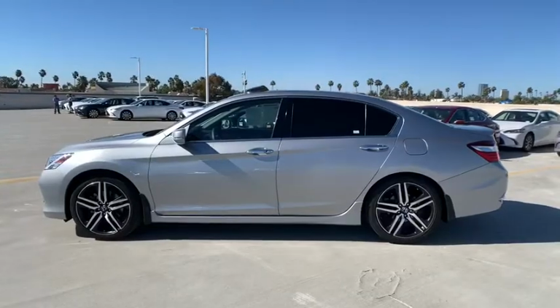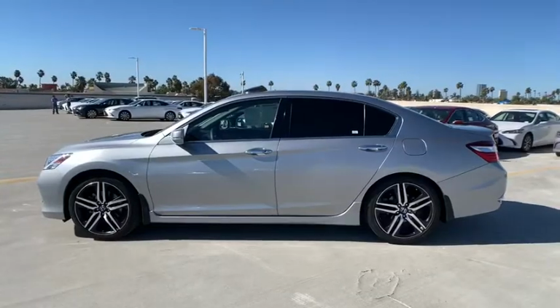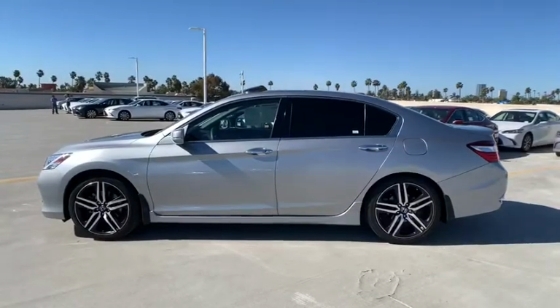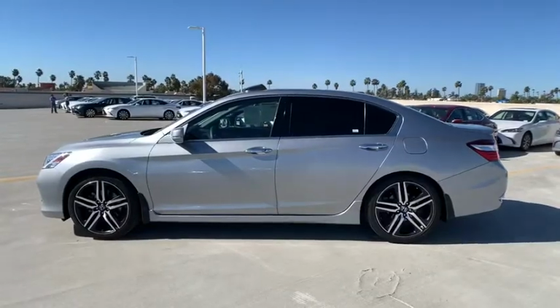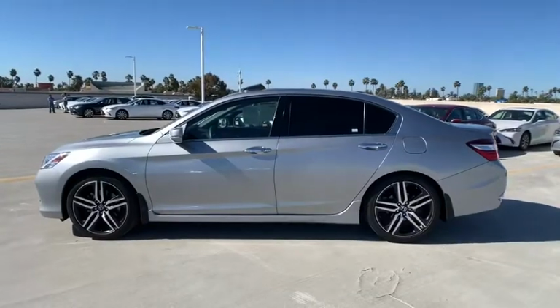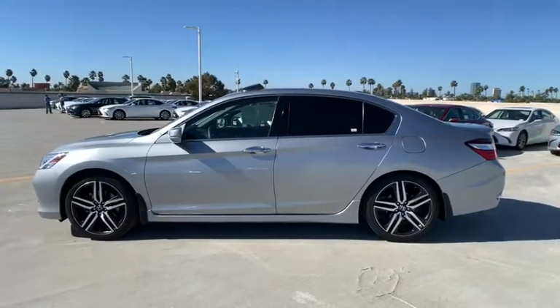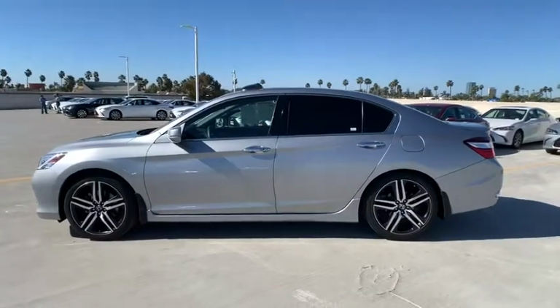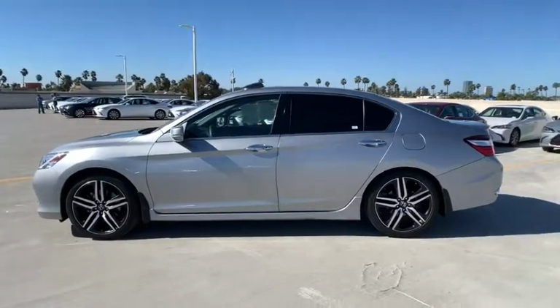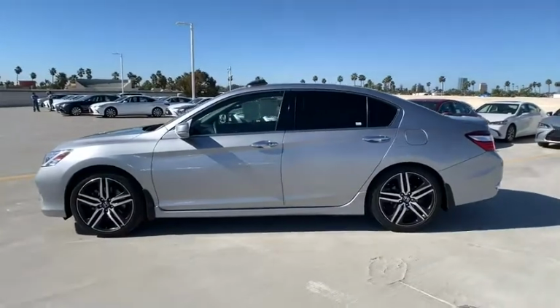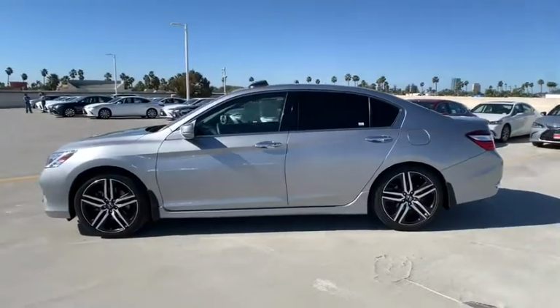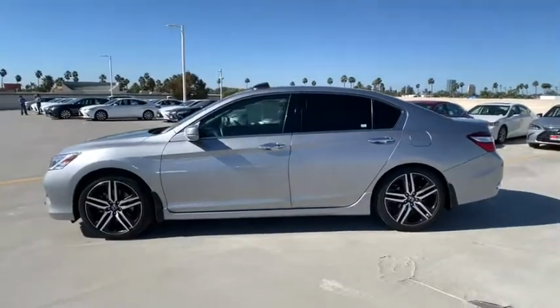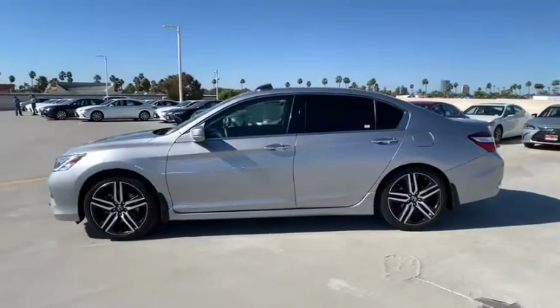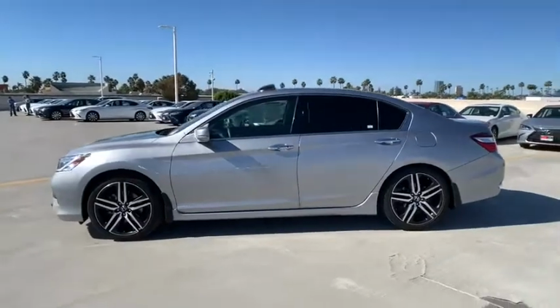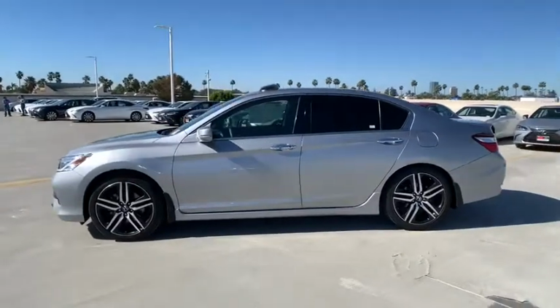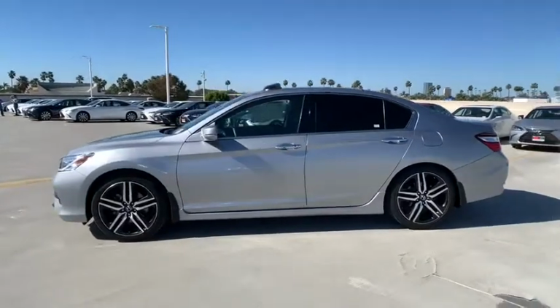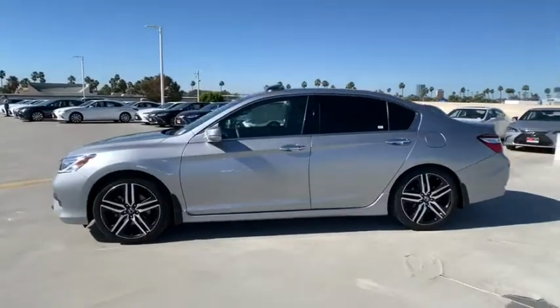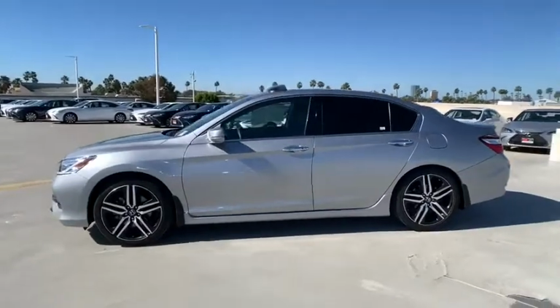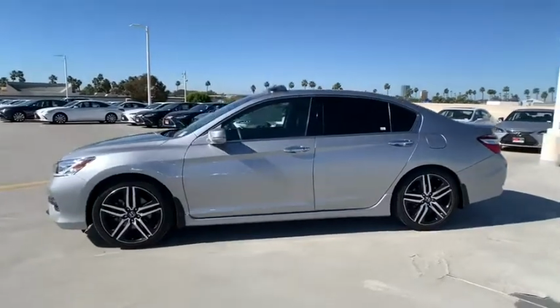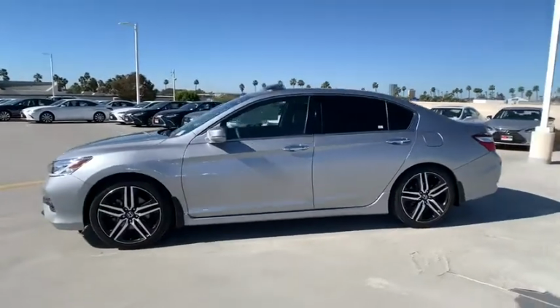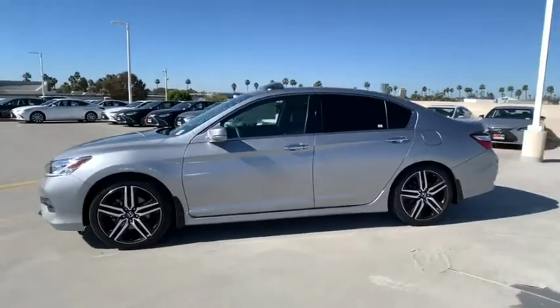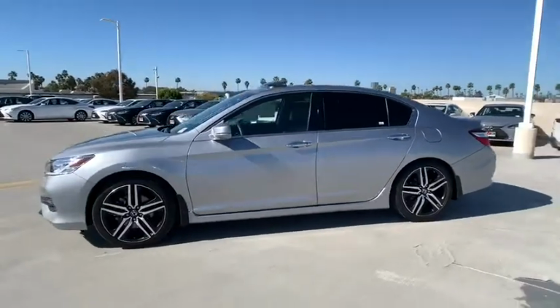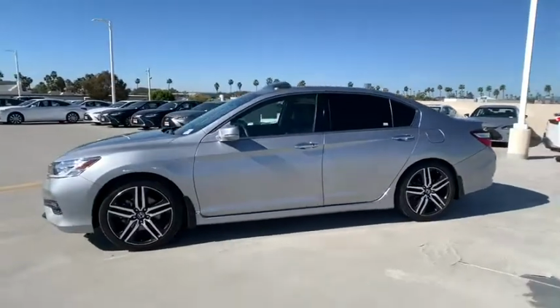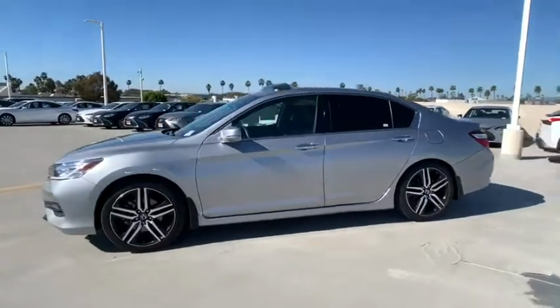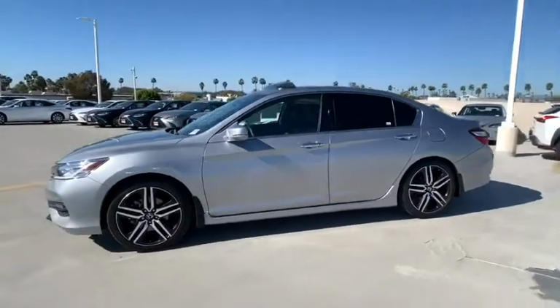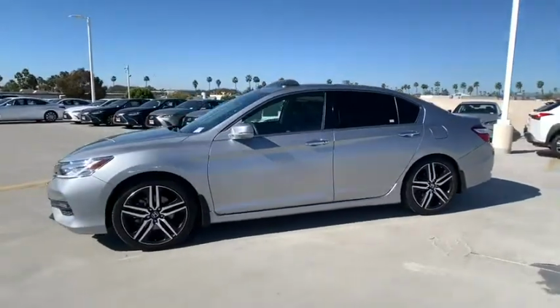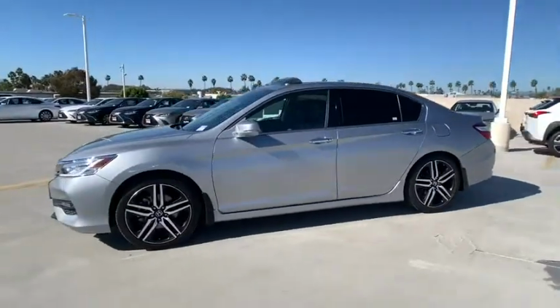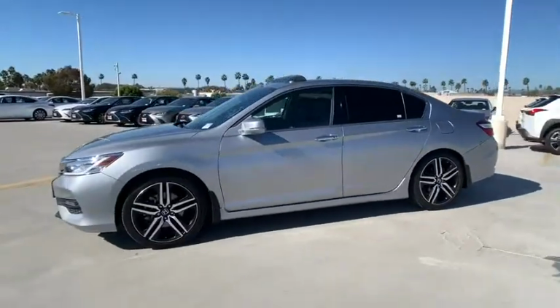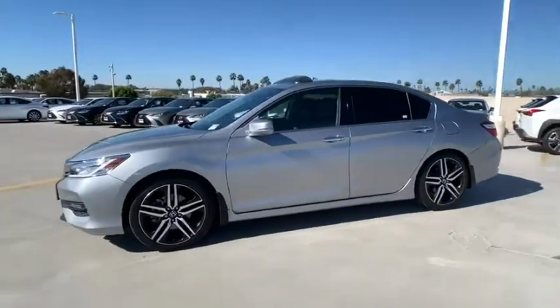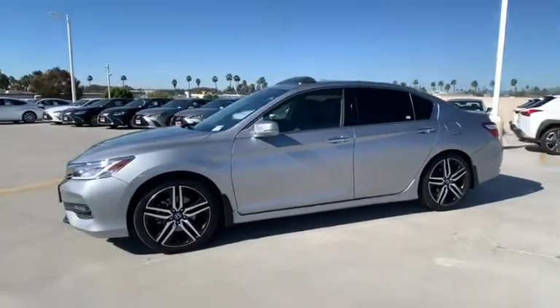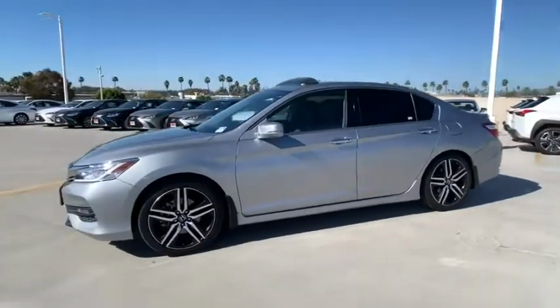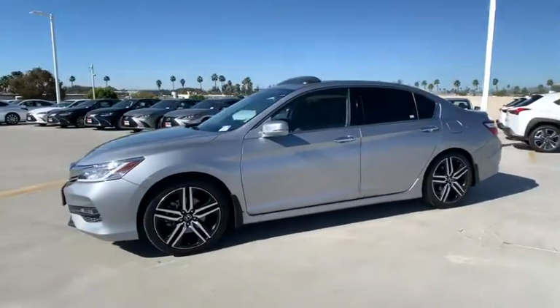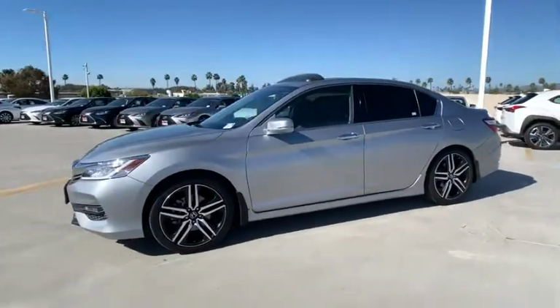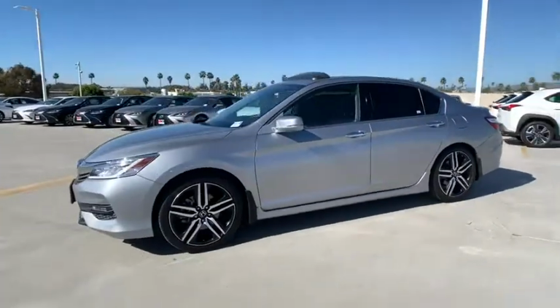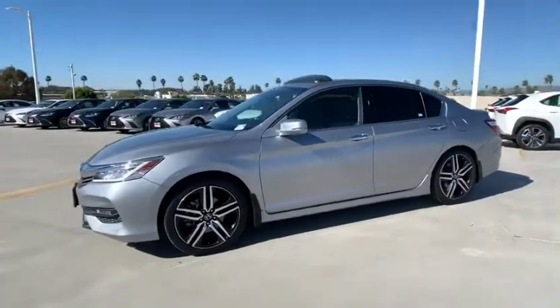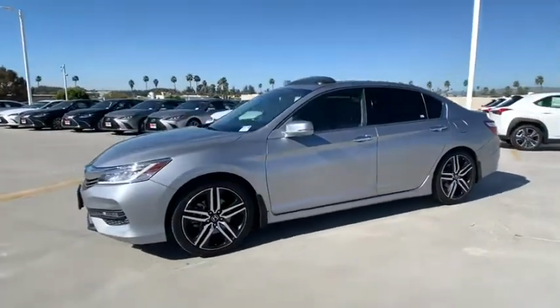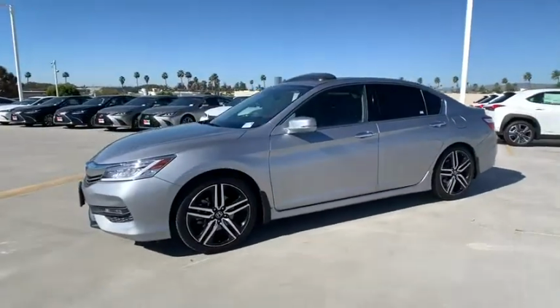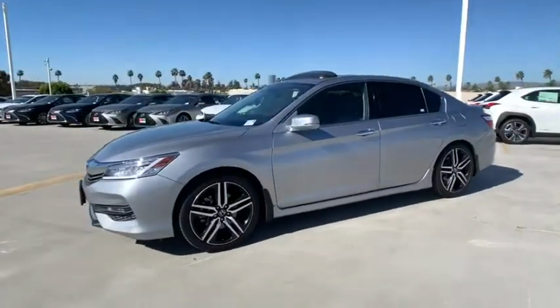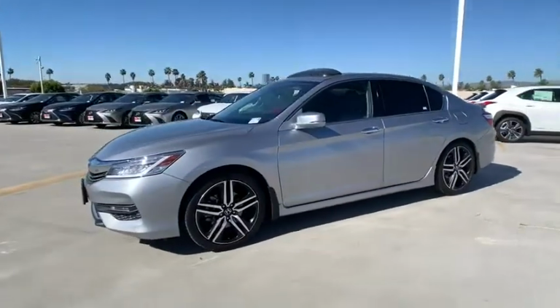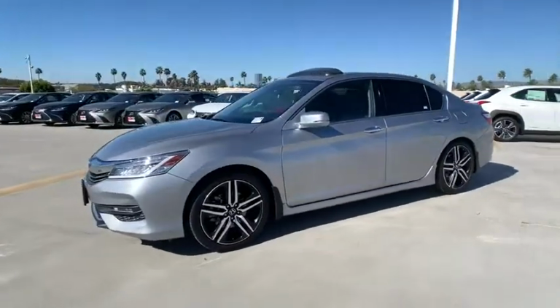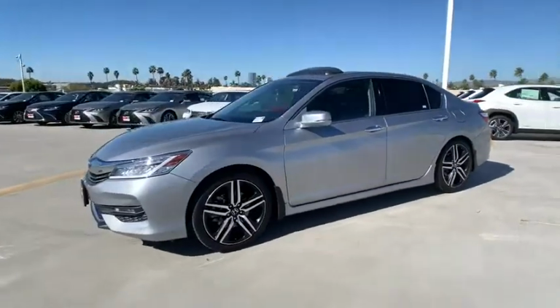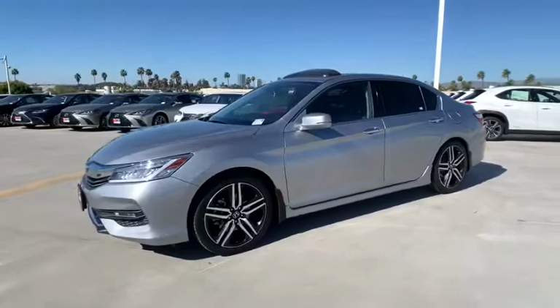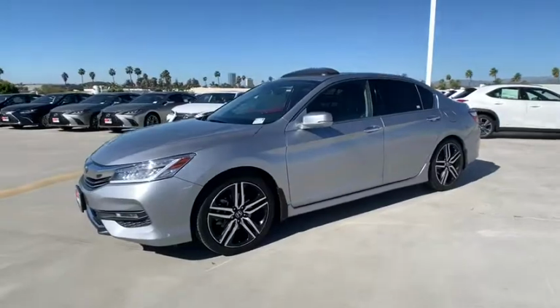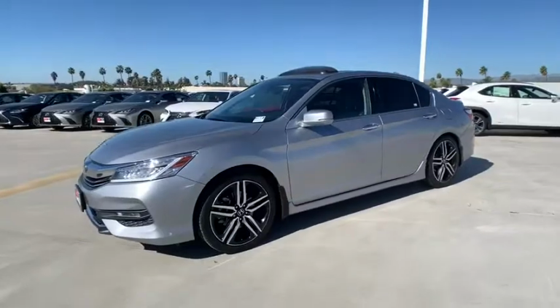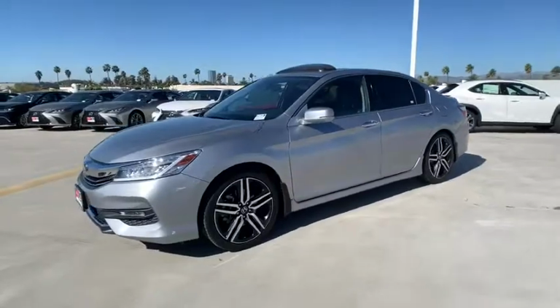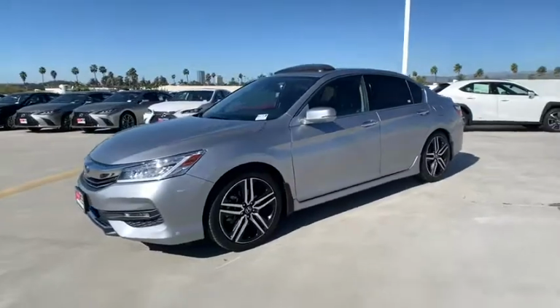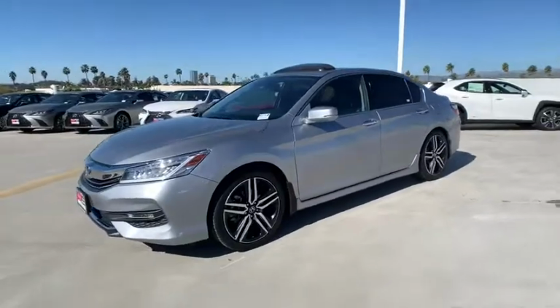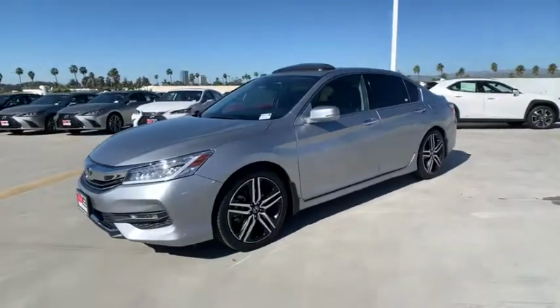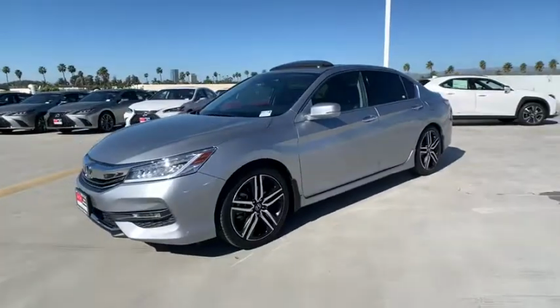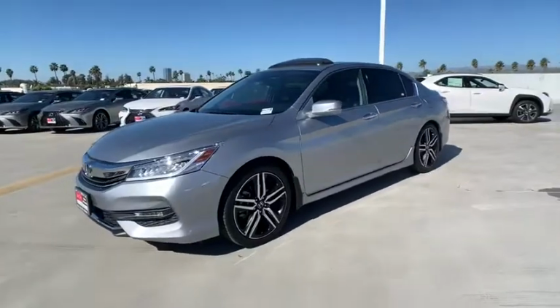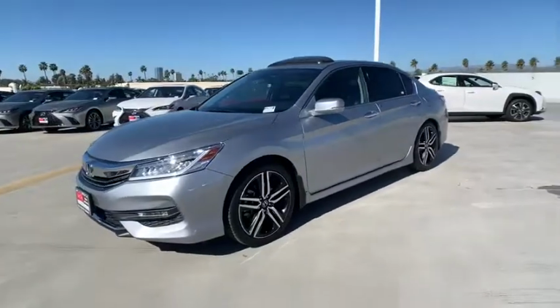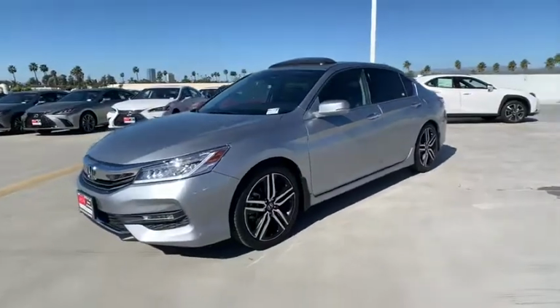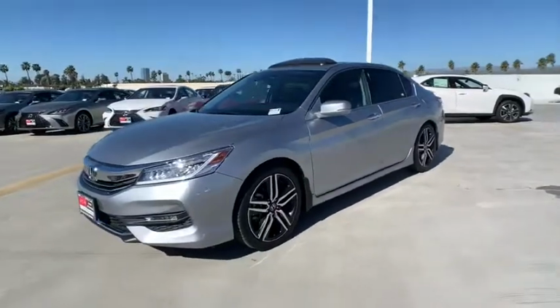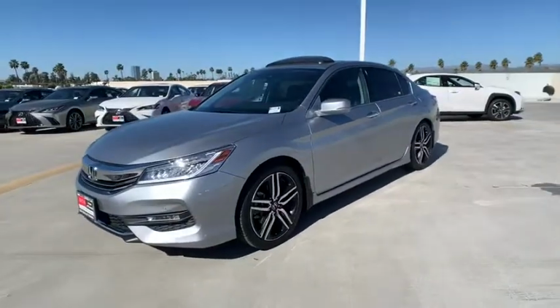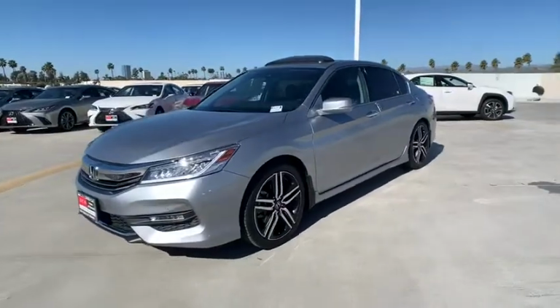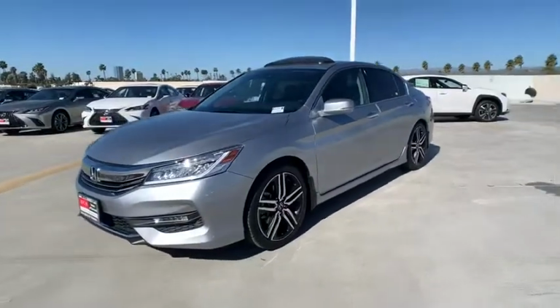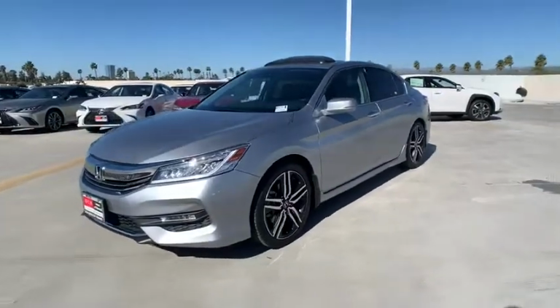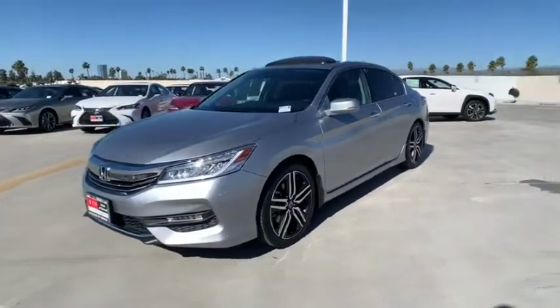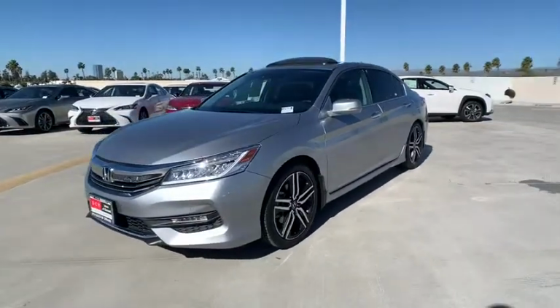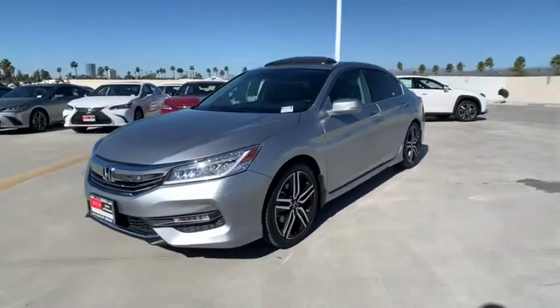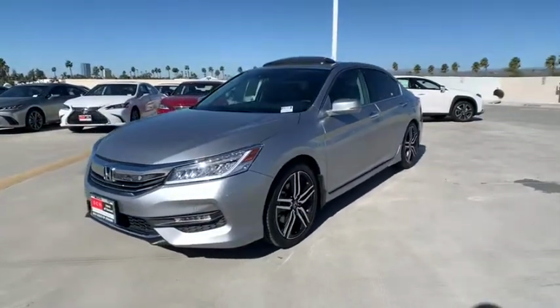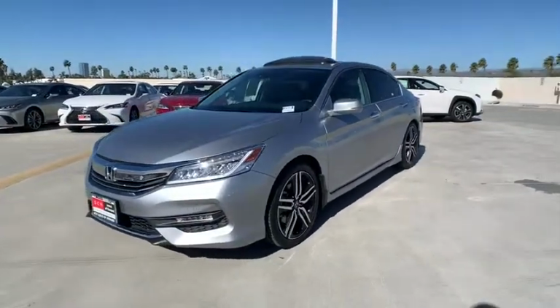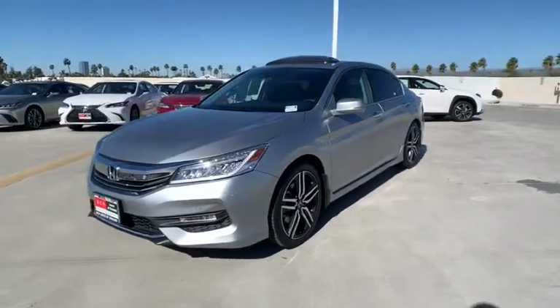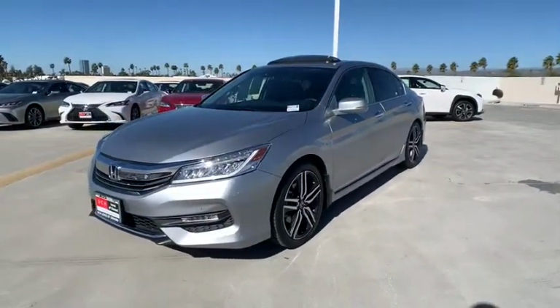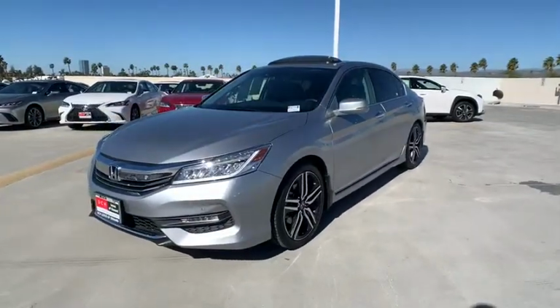CD player. Trip computer. Heated front seats. Power windows. Remote keyless entry. Panic alarm. Overhead console.